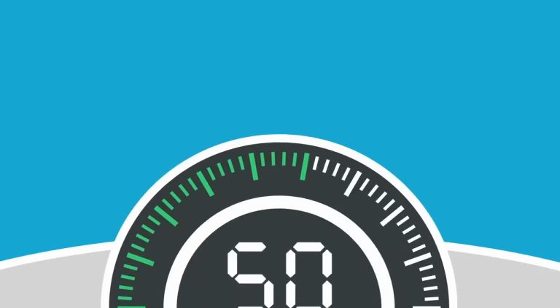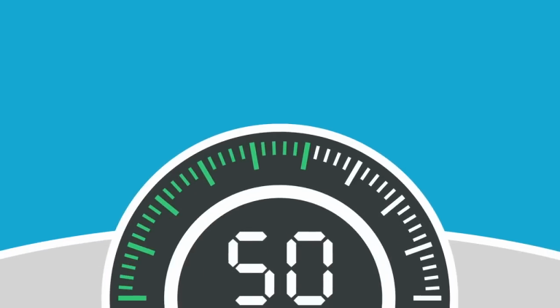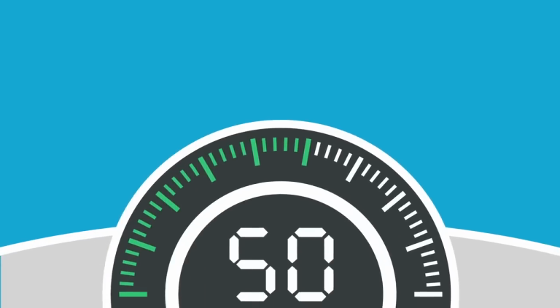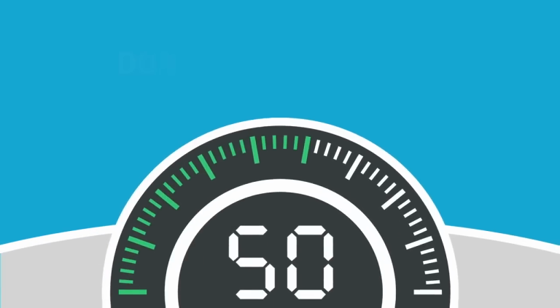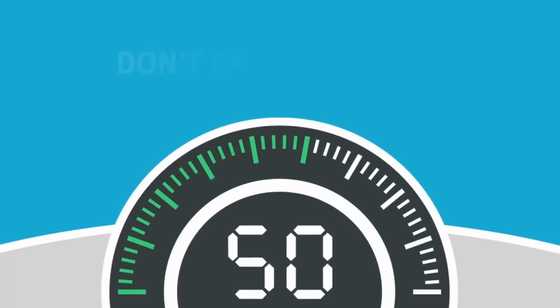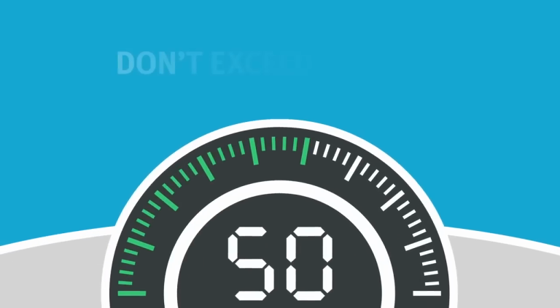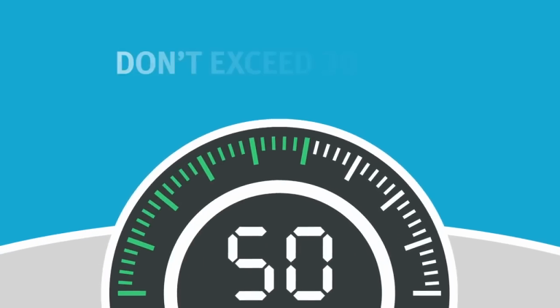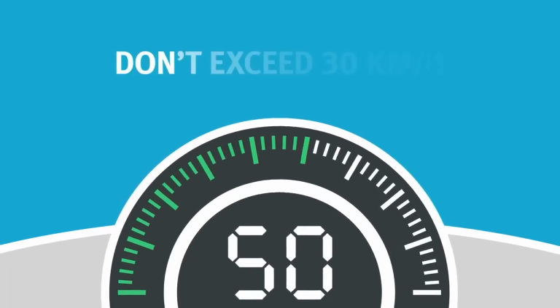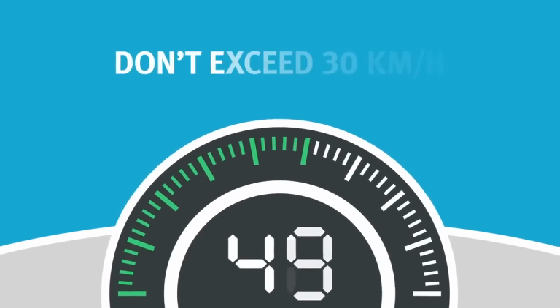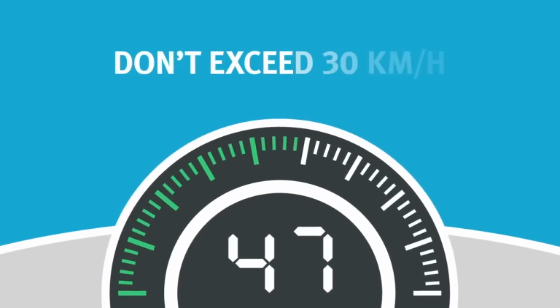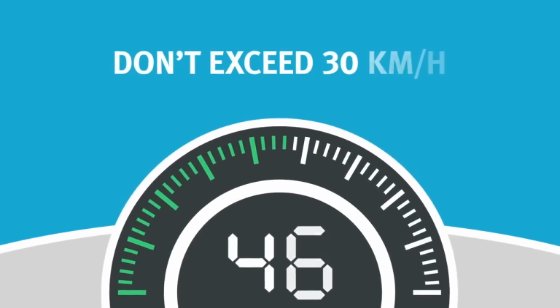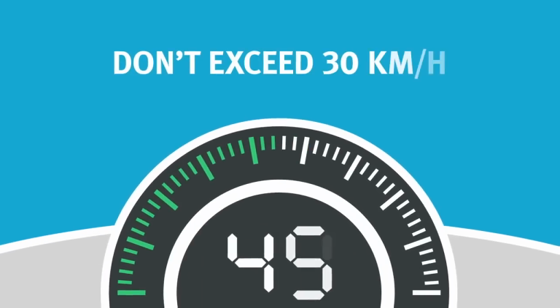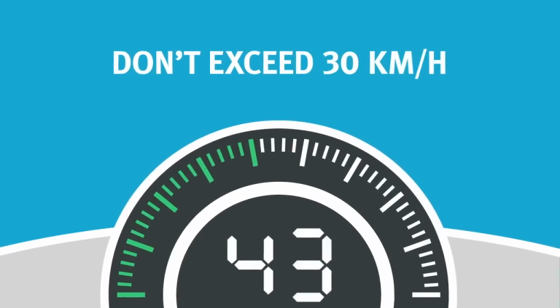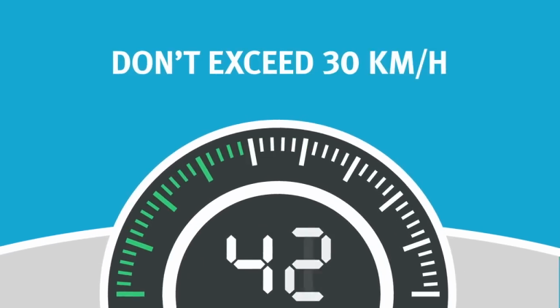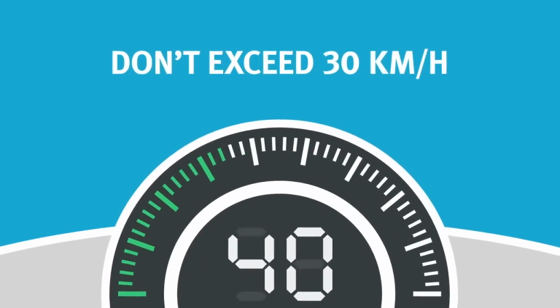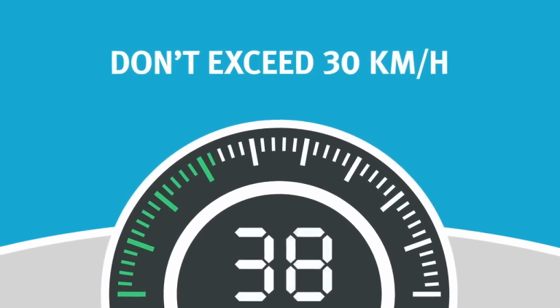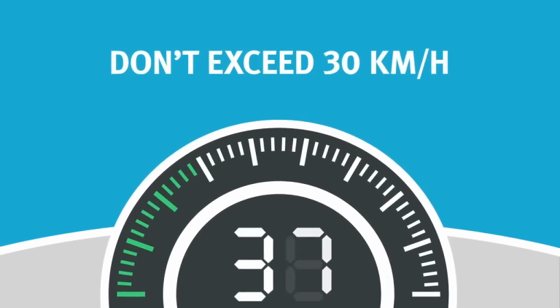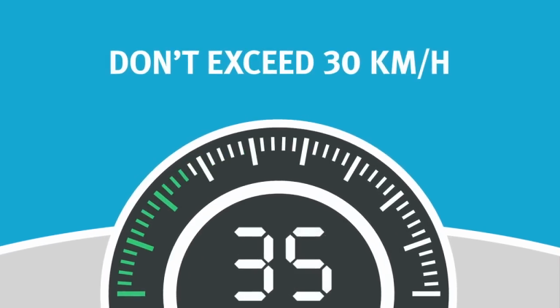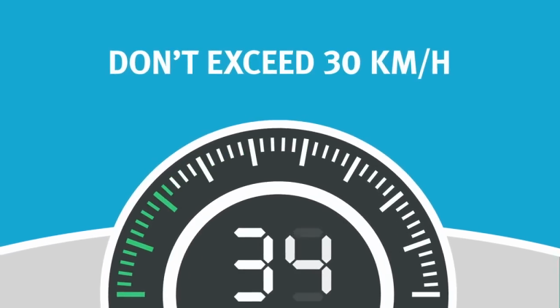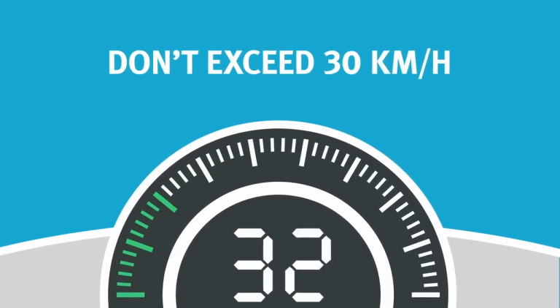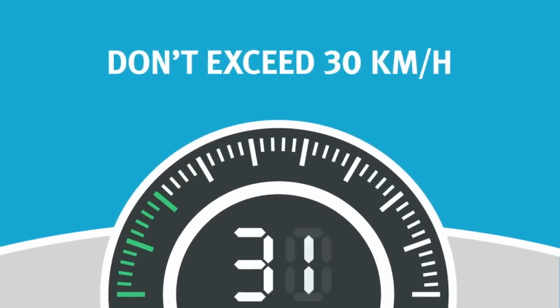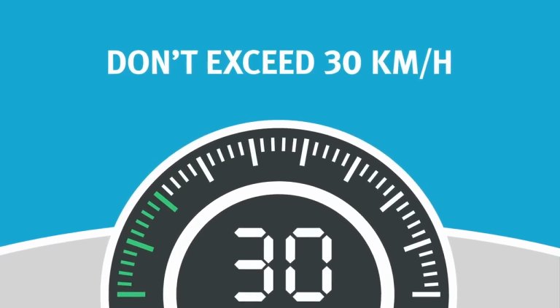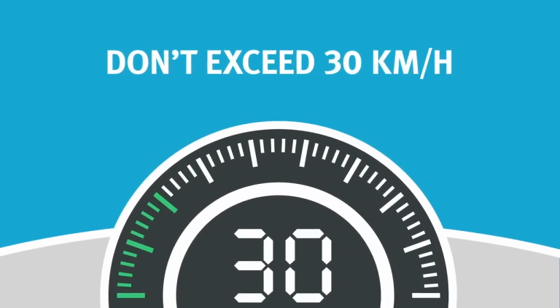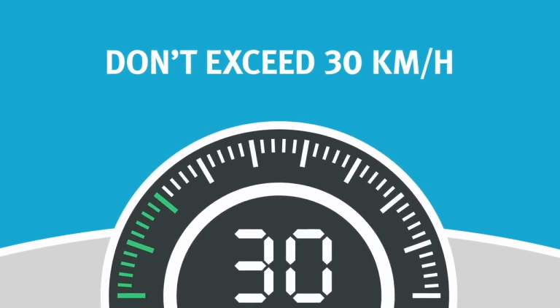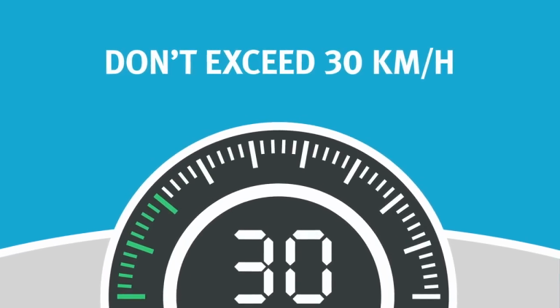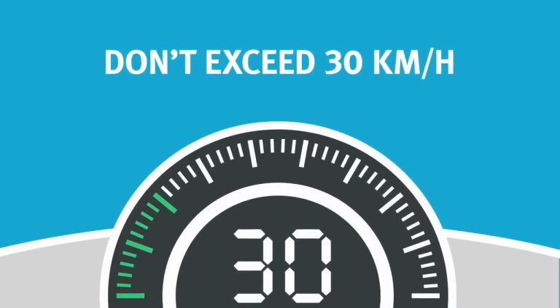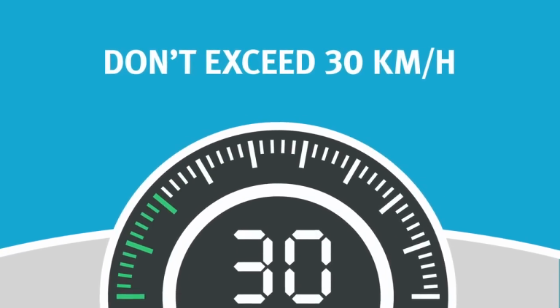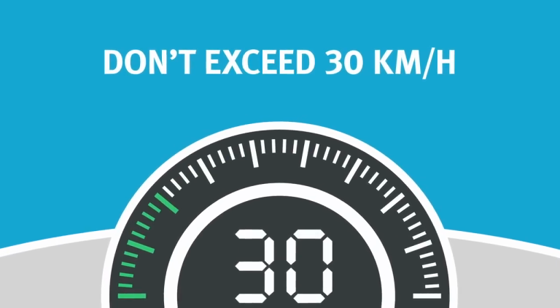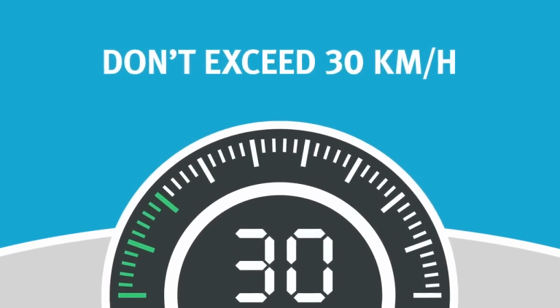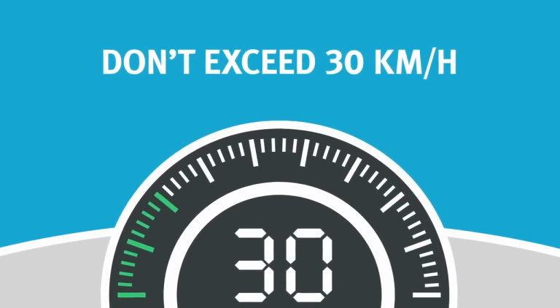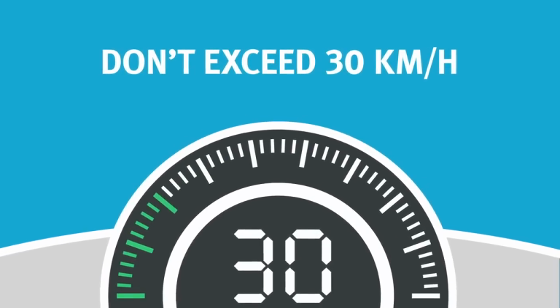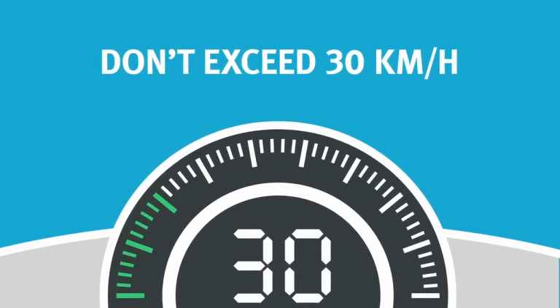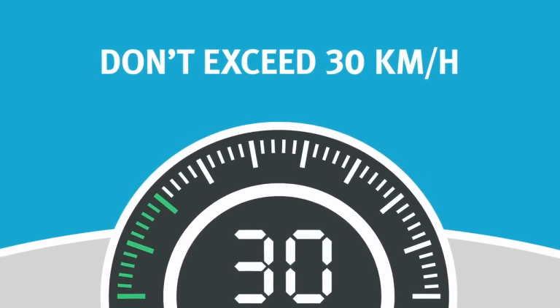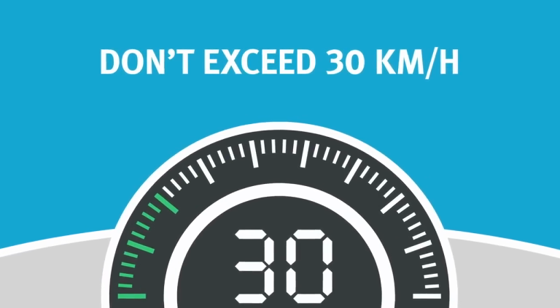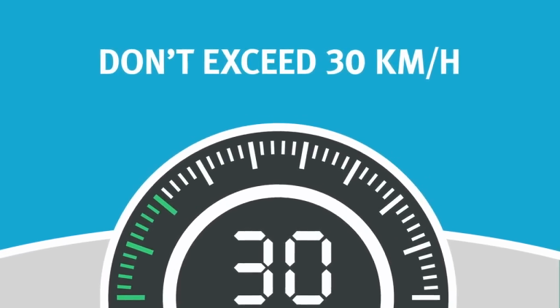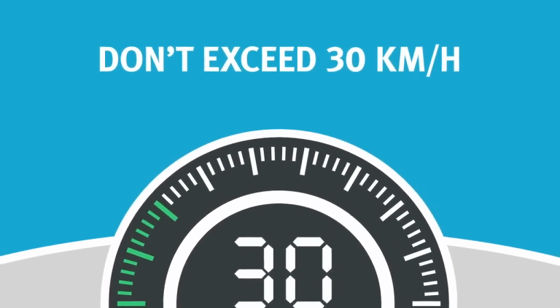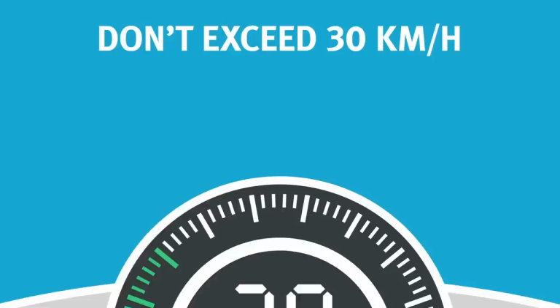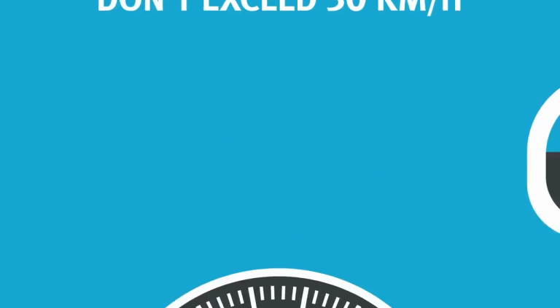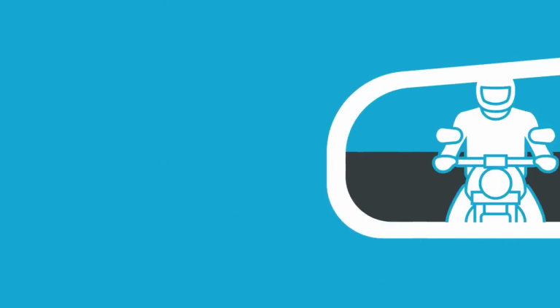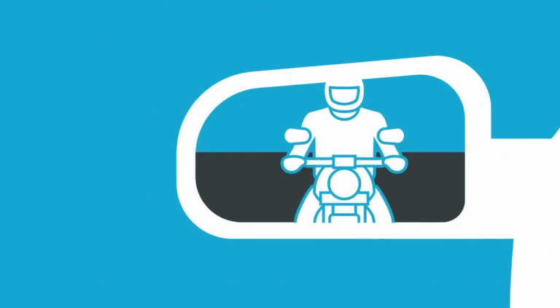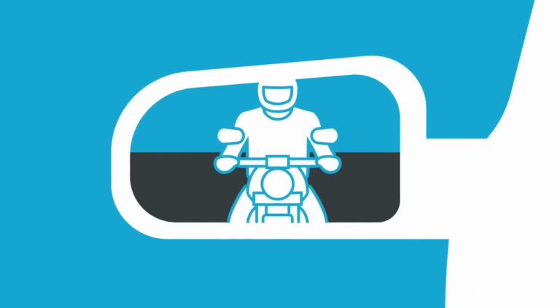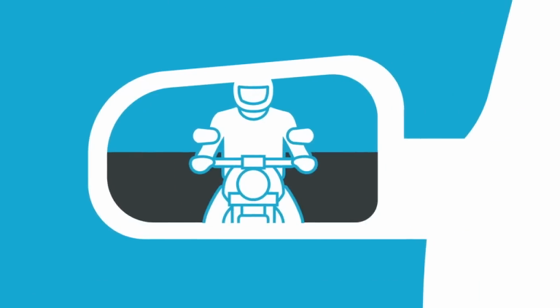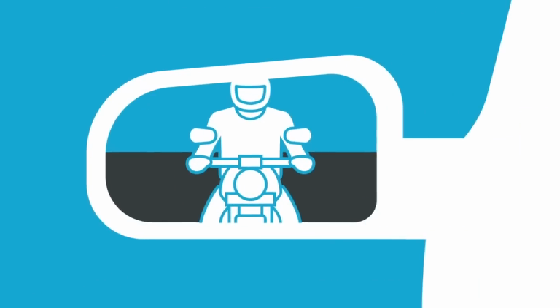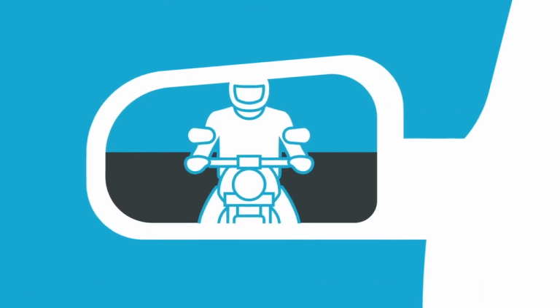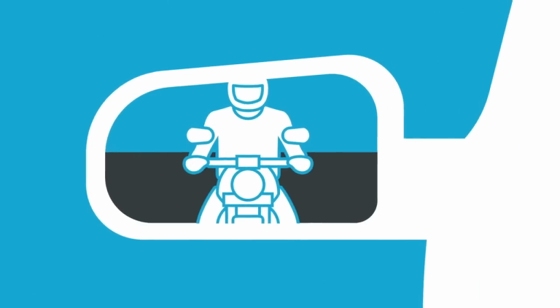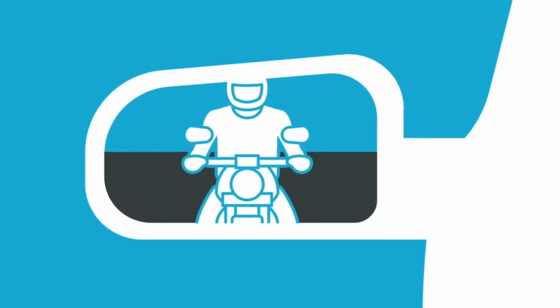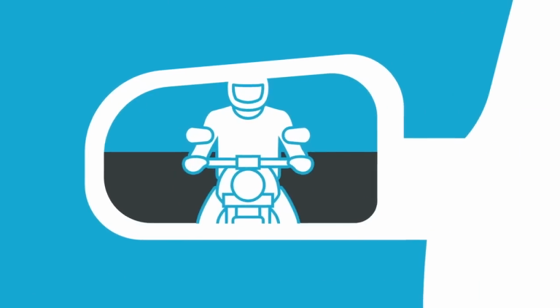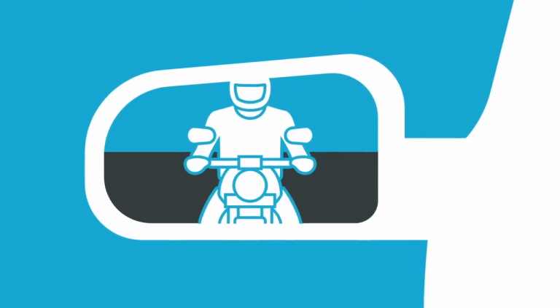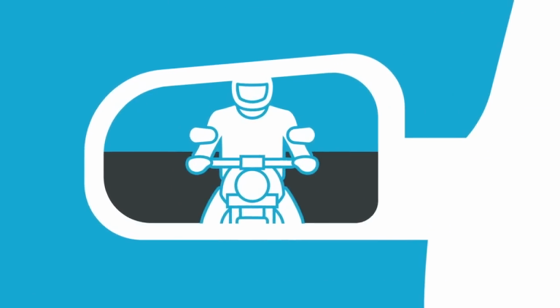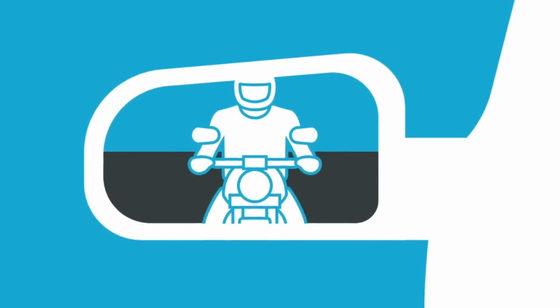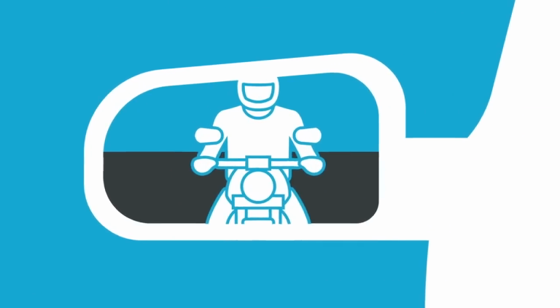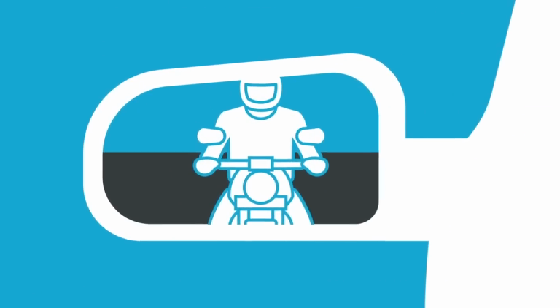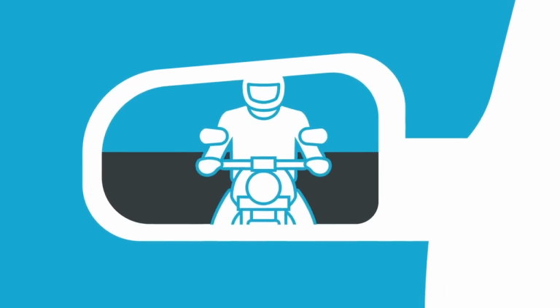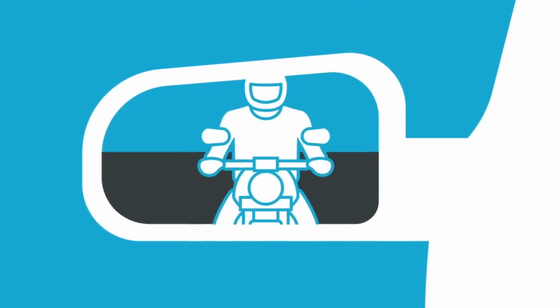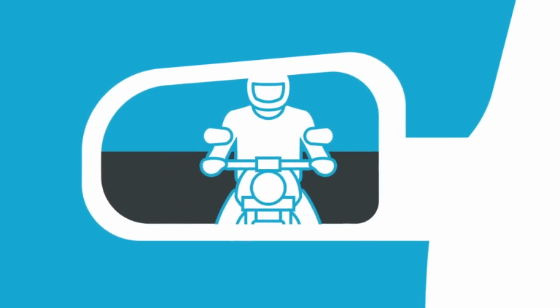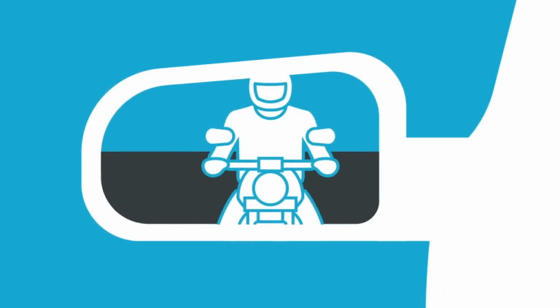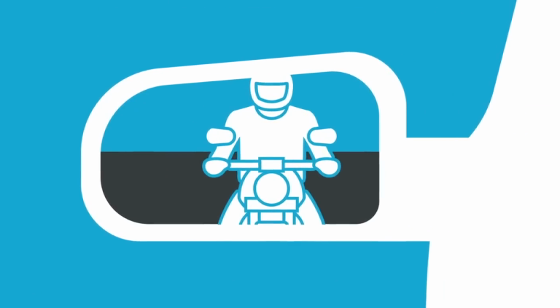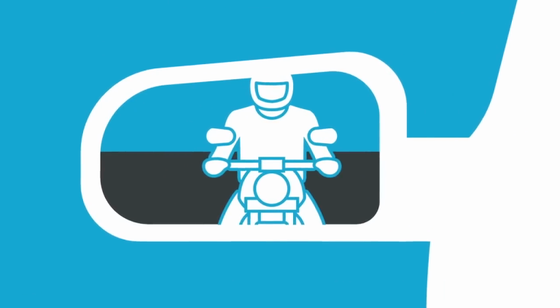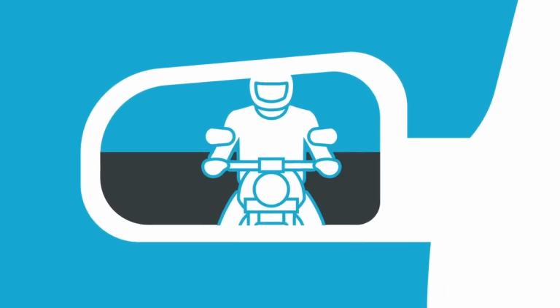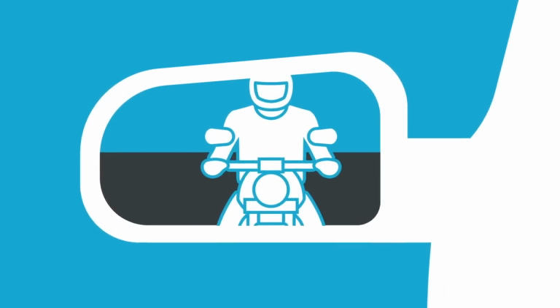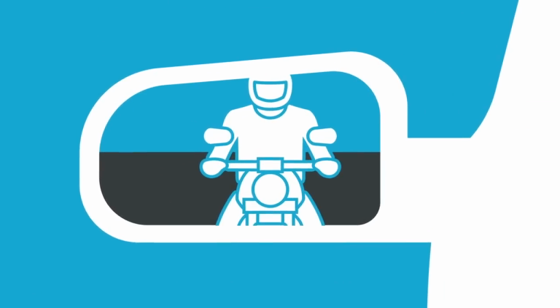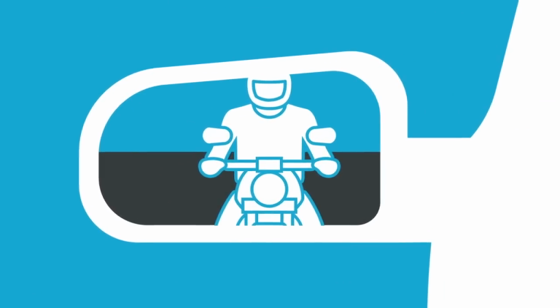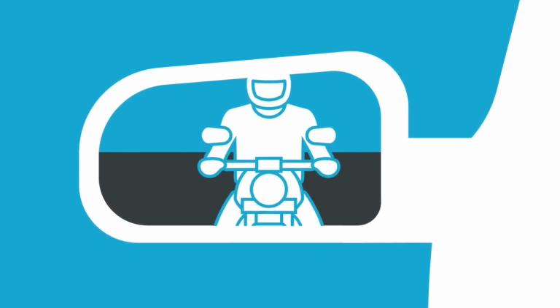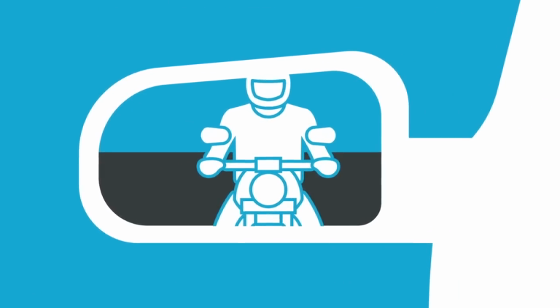It's illegal to ride on a road shoulder at speeds over 30 kilometres an hour. This could be dangerous for you and other road users.